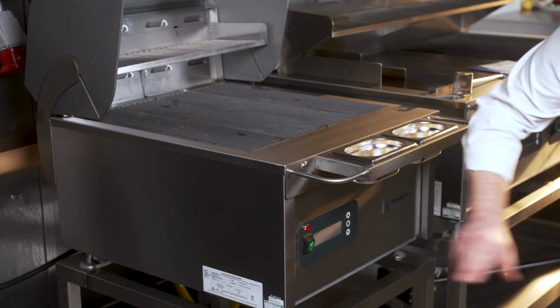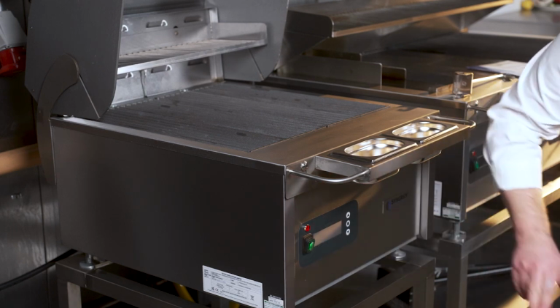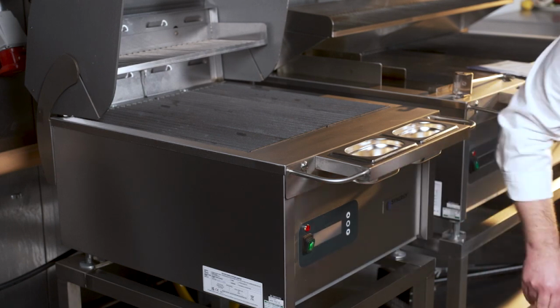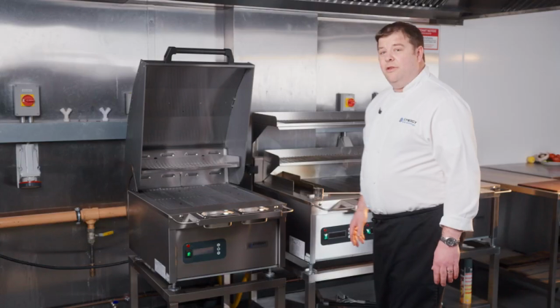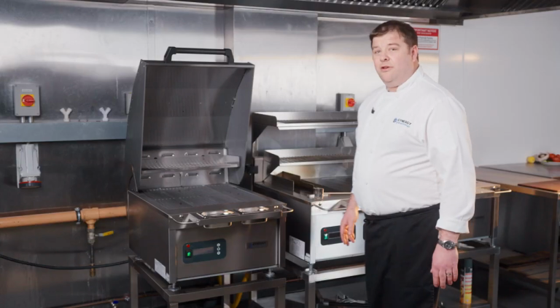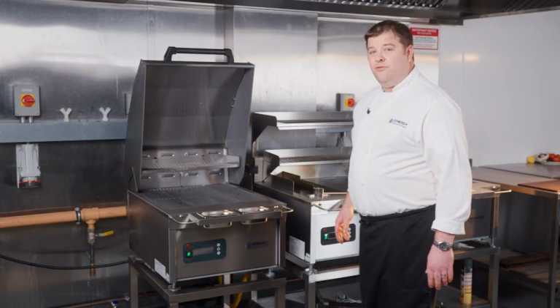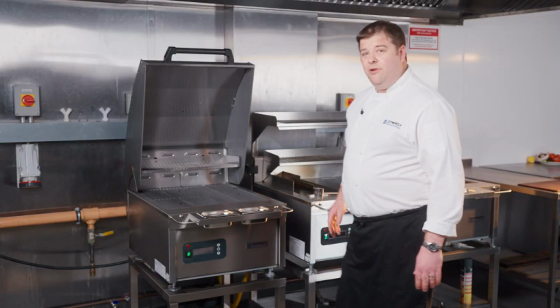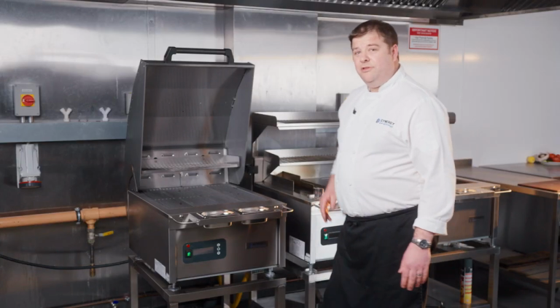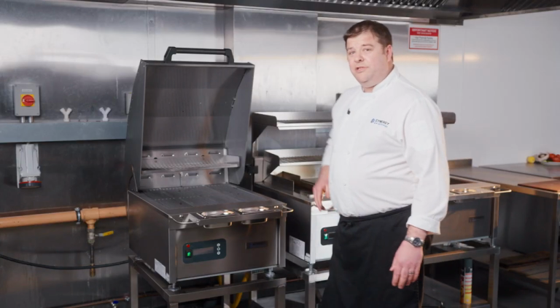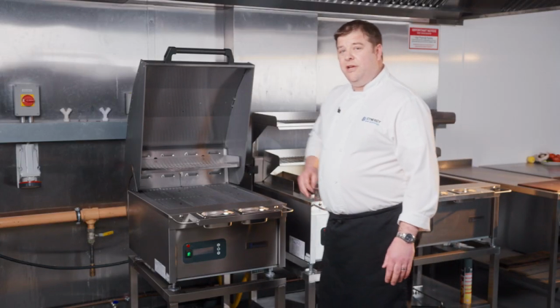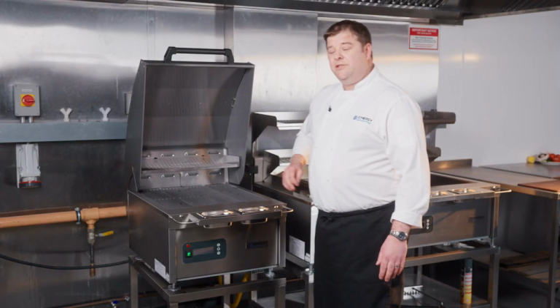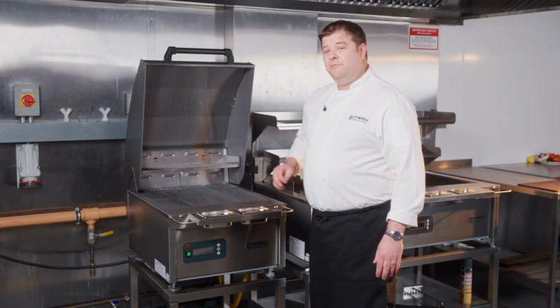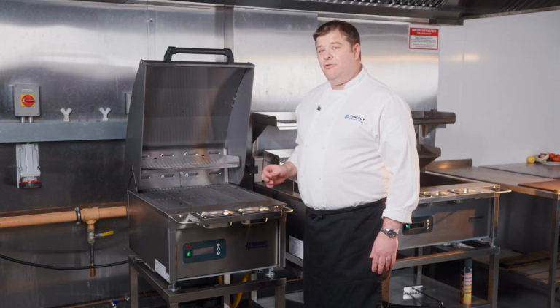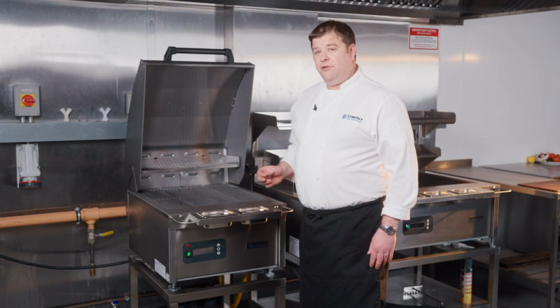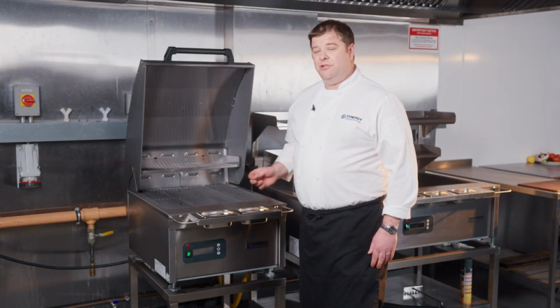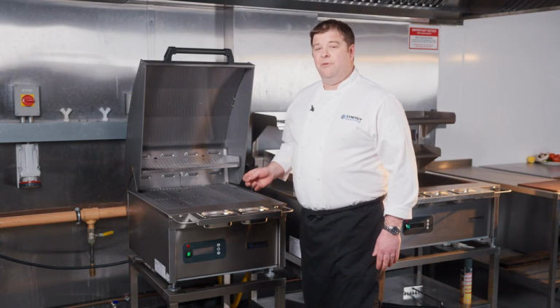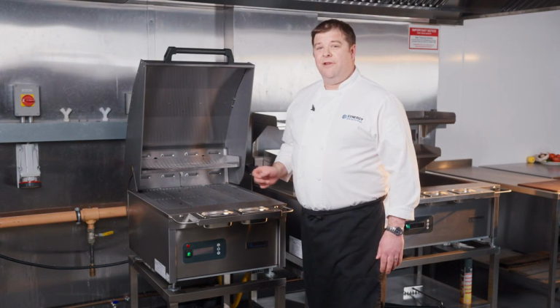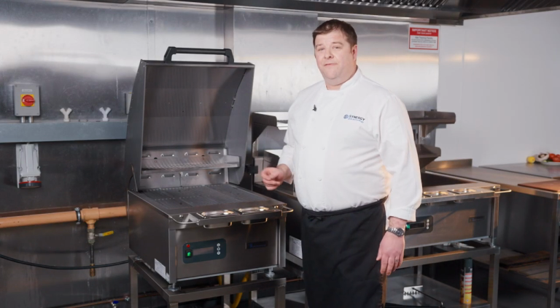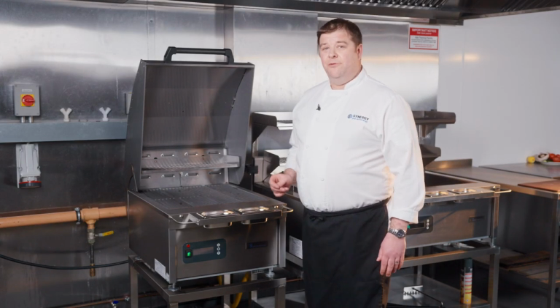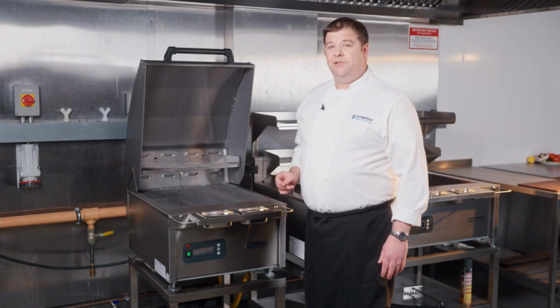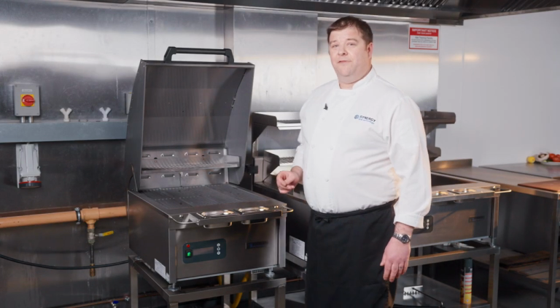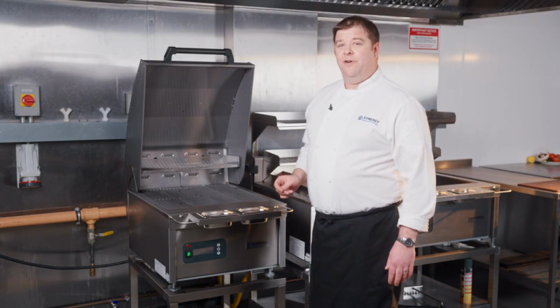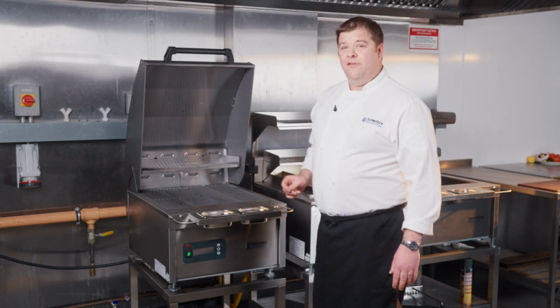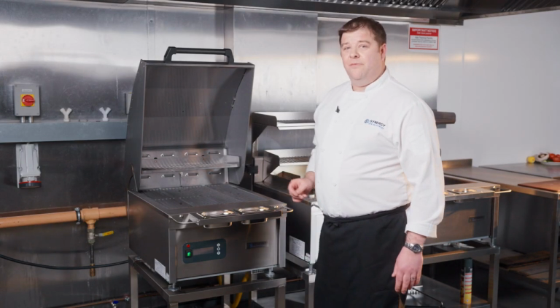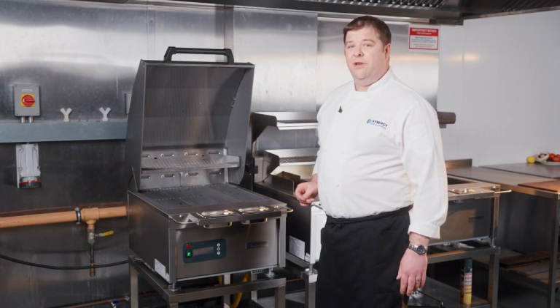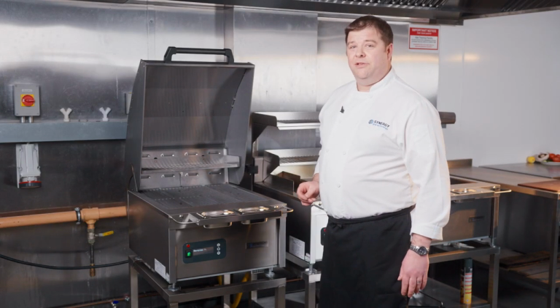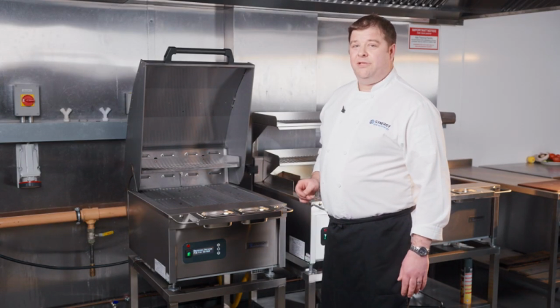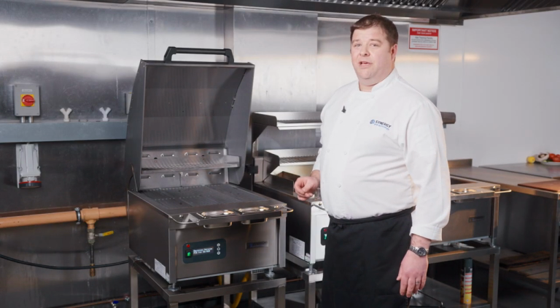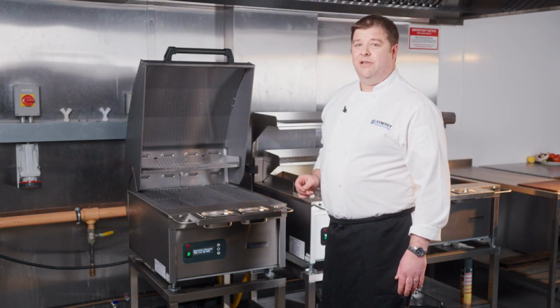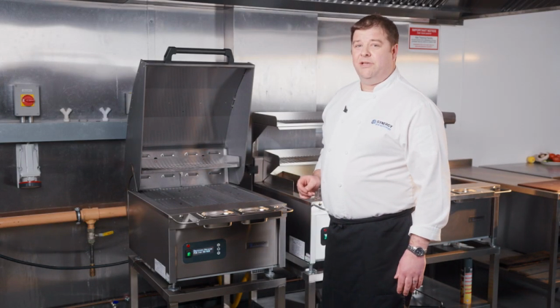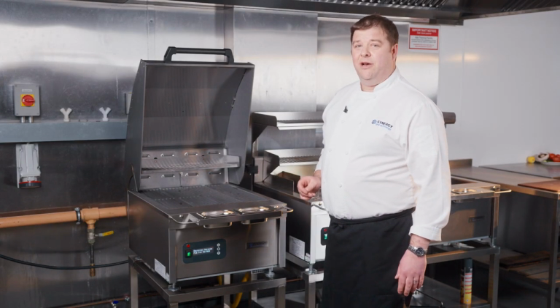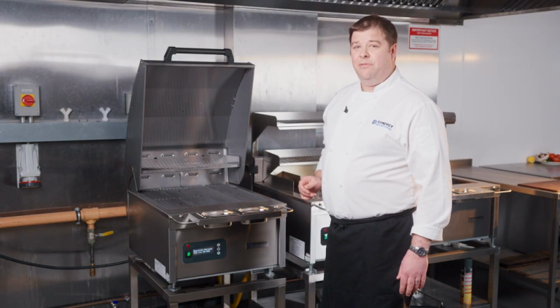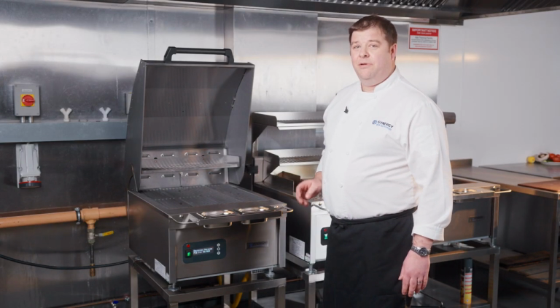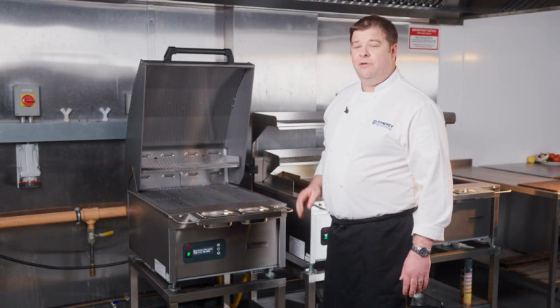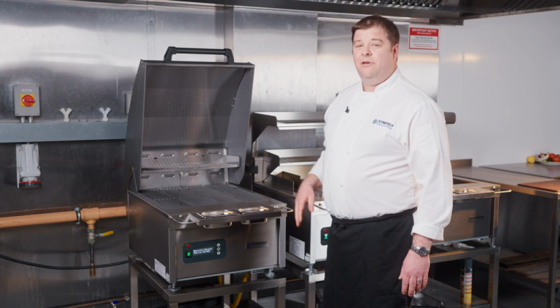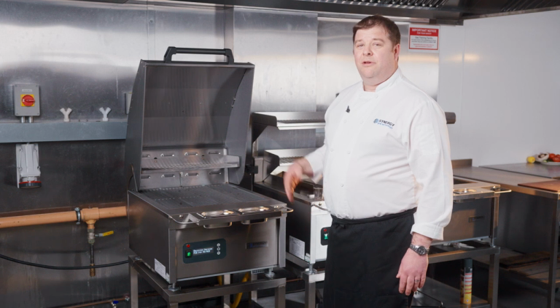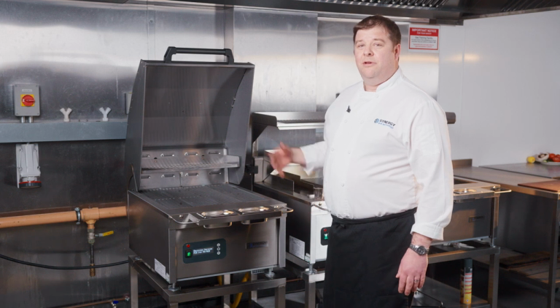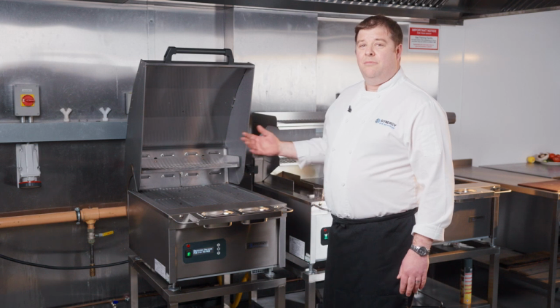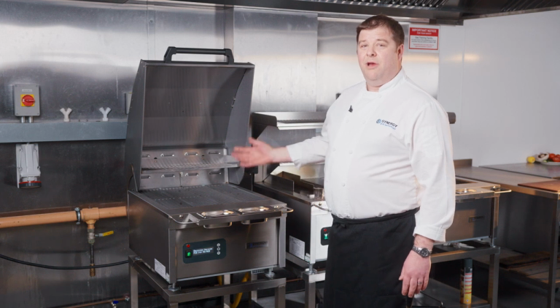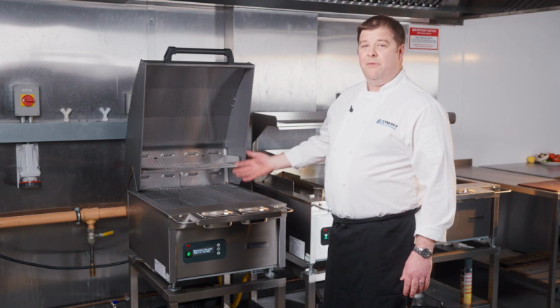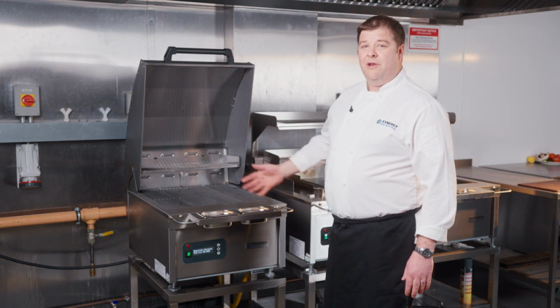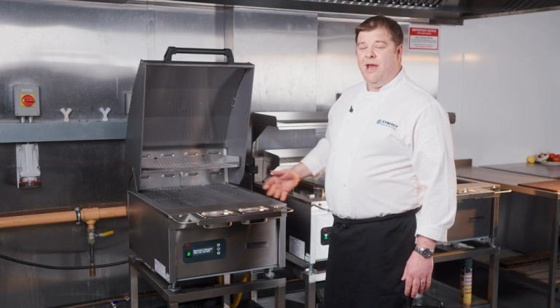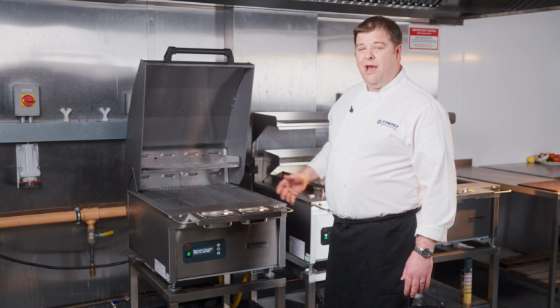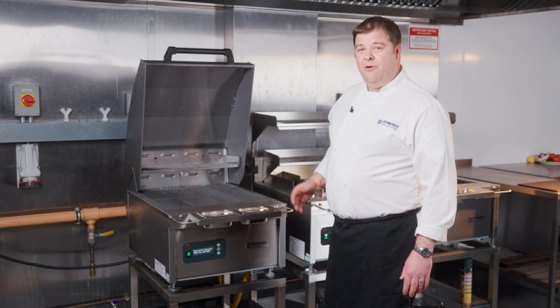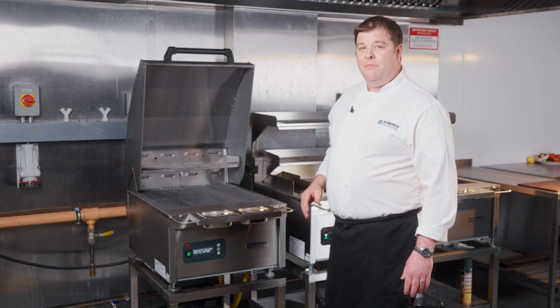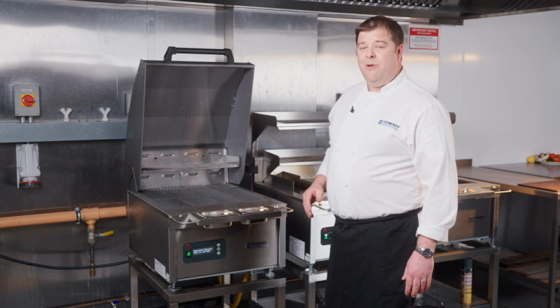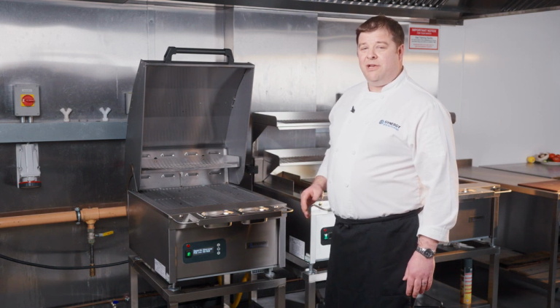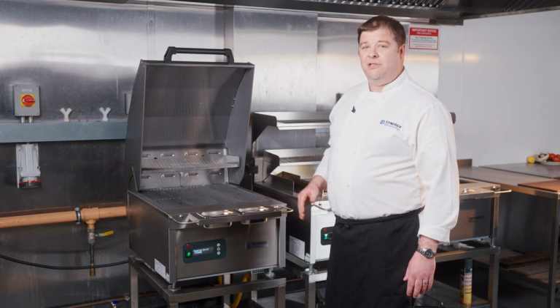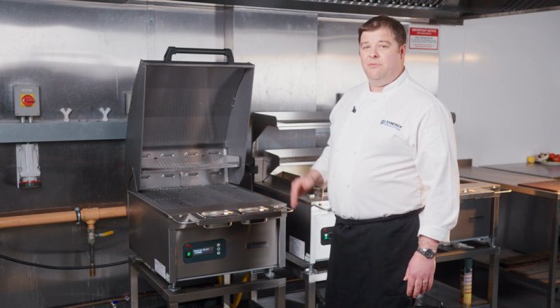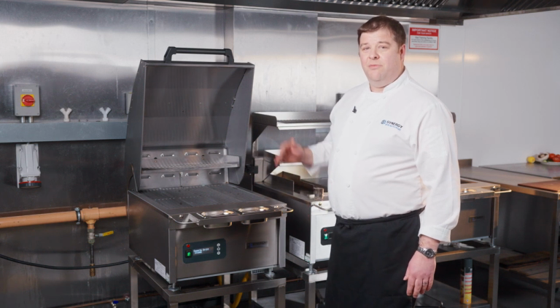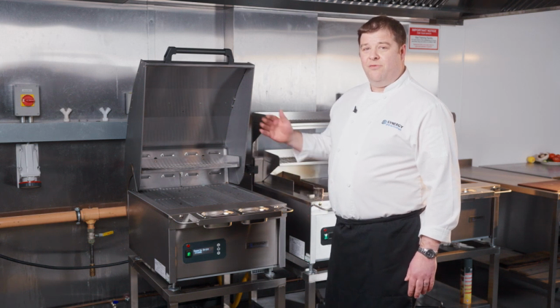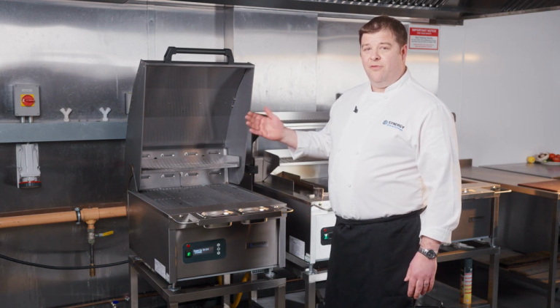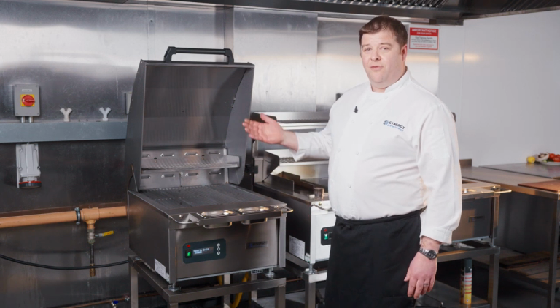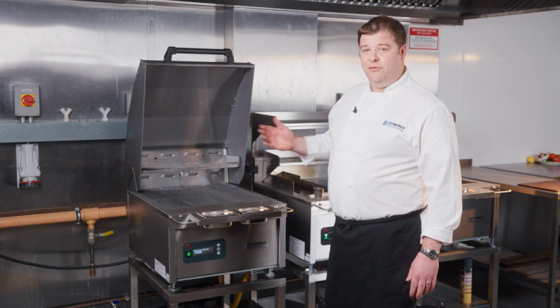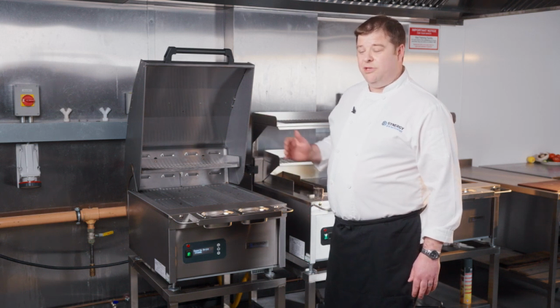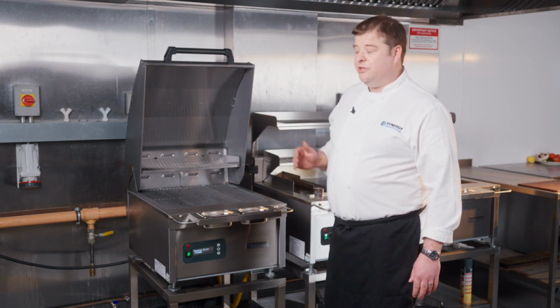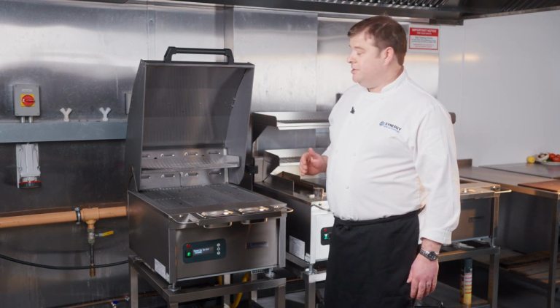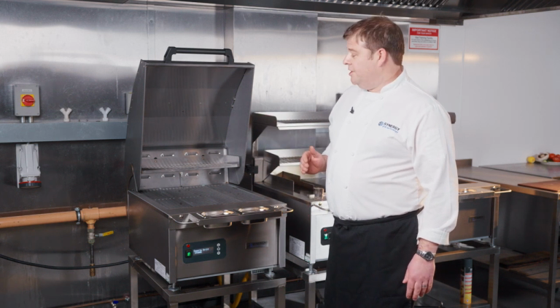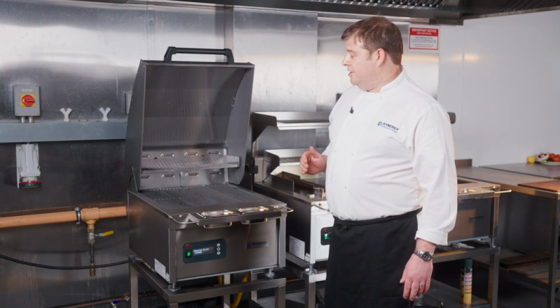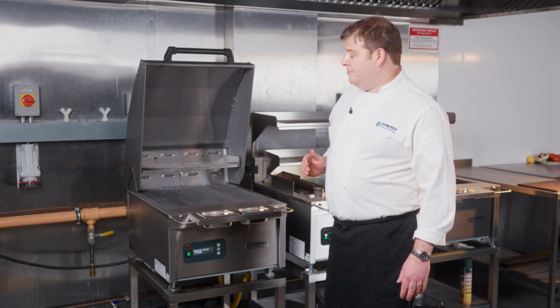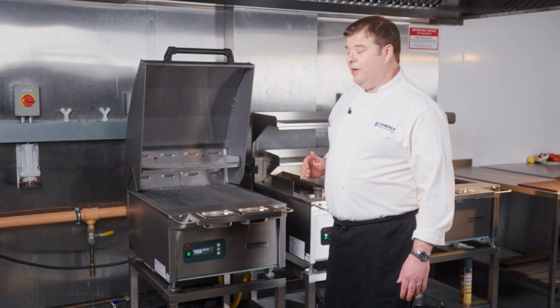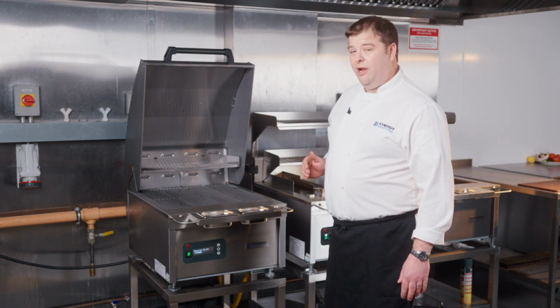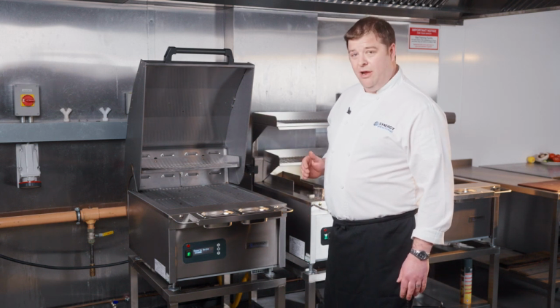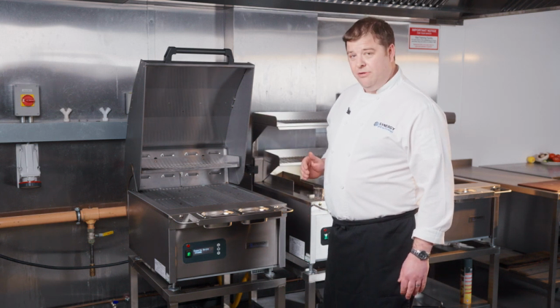The grill takes approximately 45 minutes to heat up, maybe an hour maximum if your voltage is a little bit low.